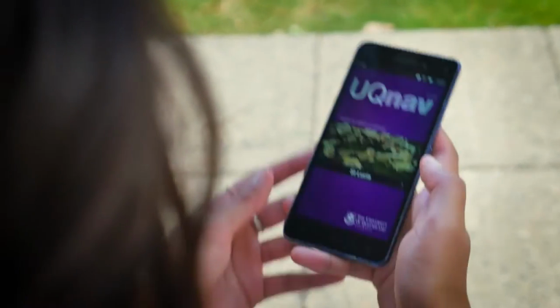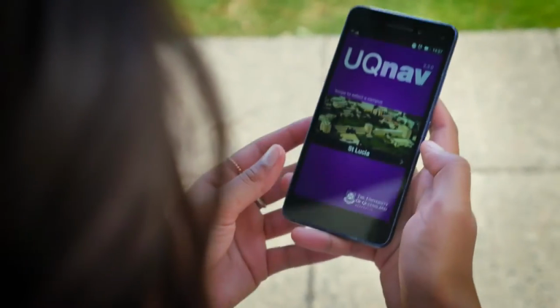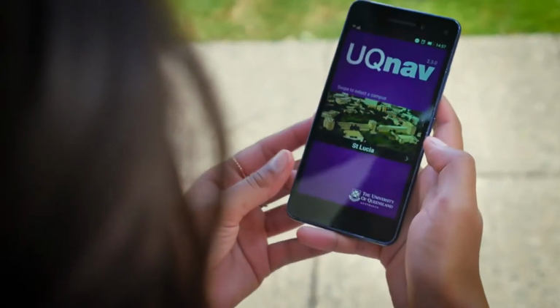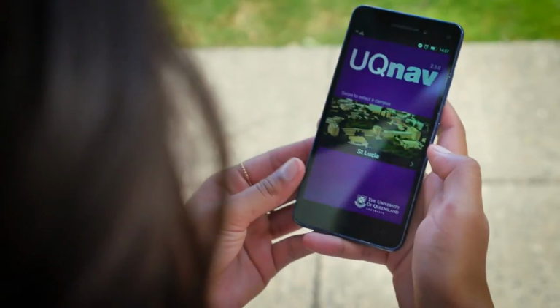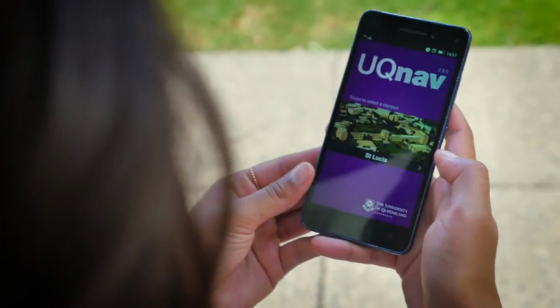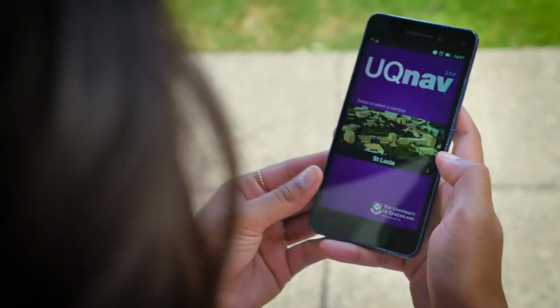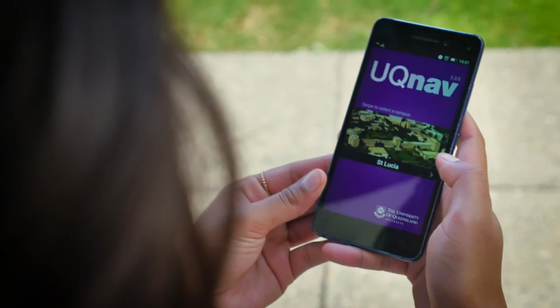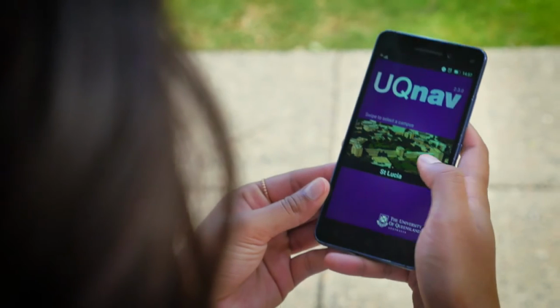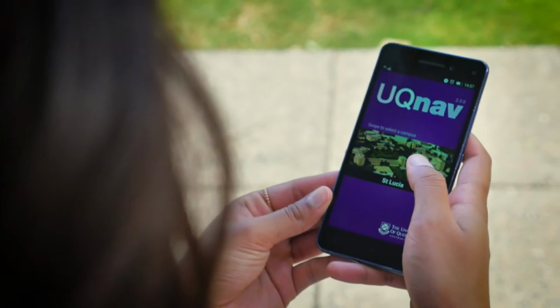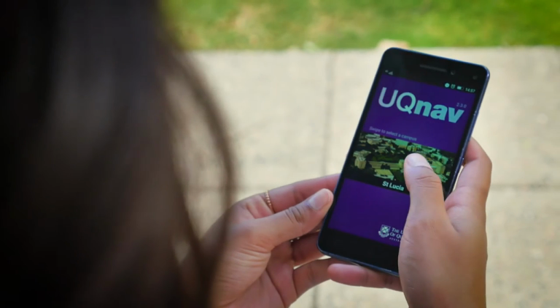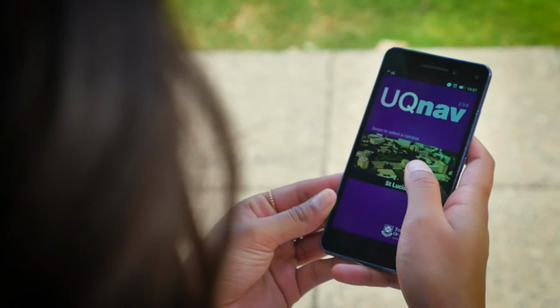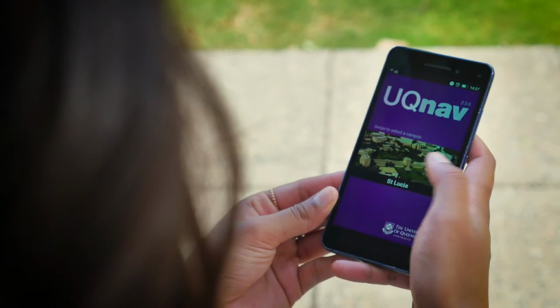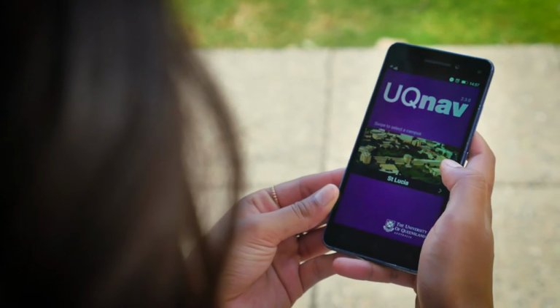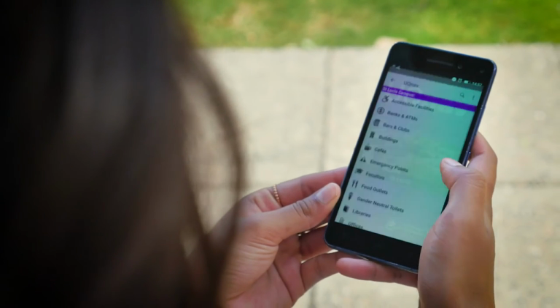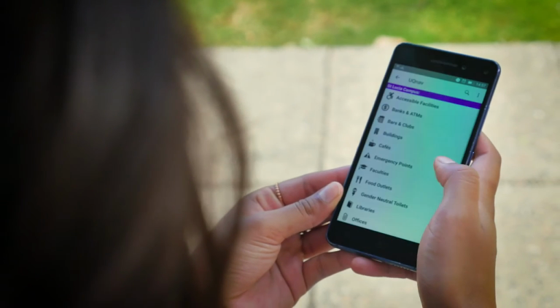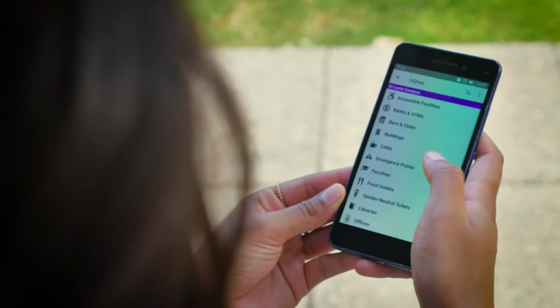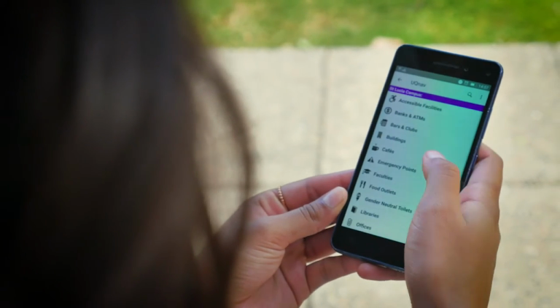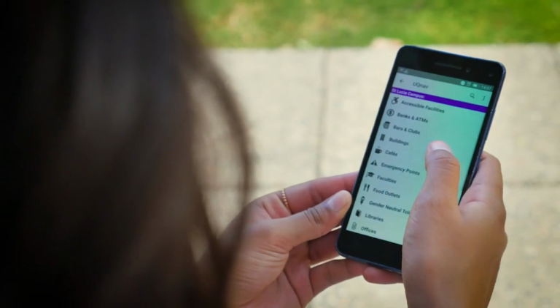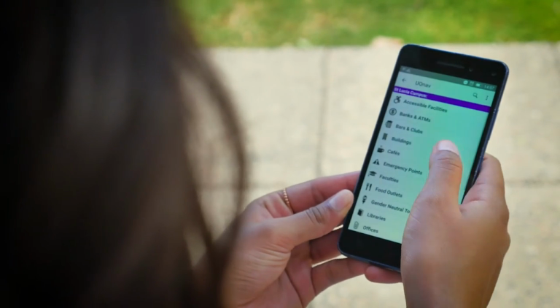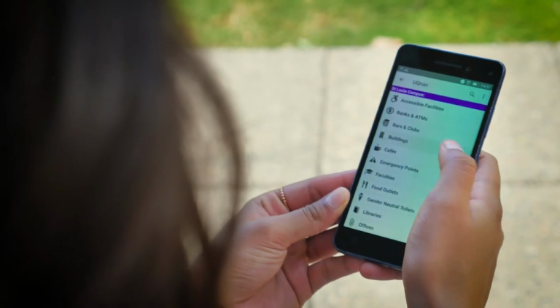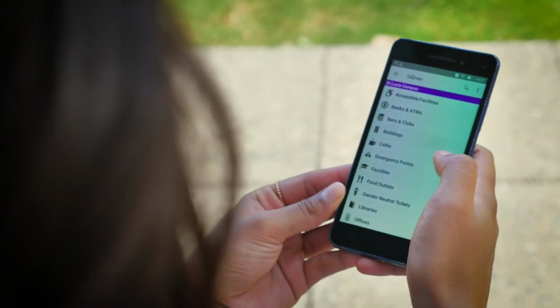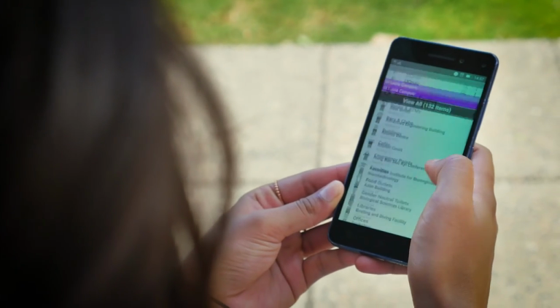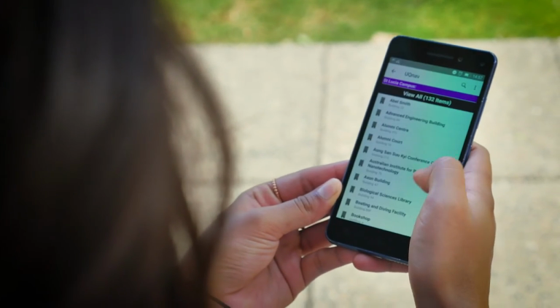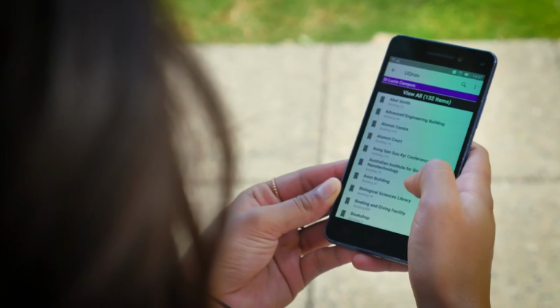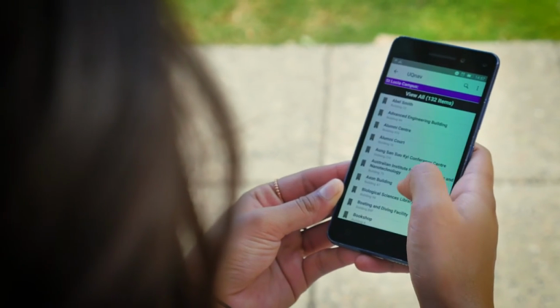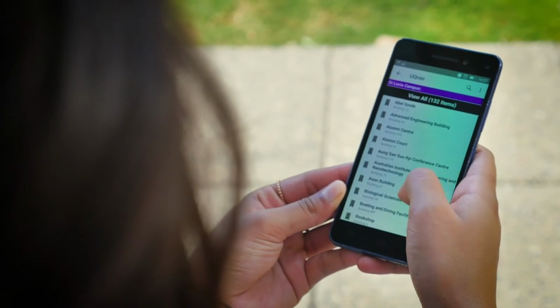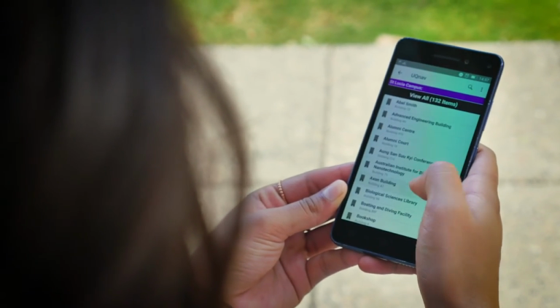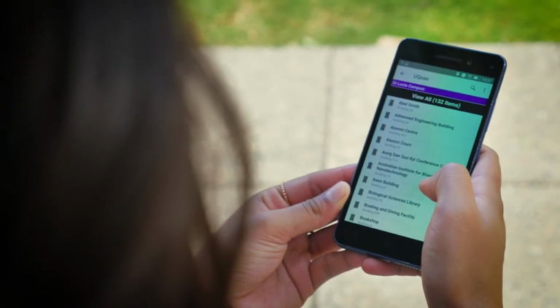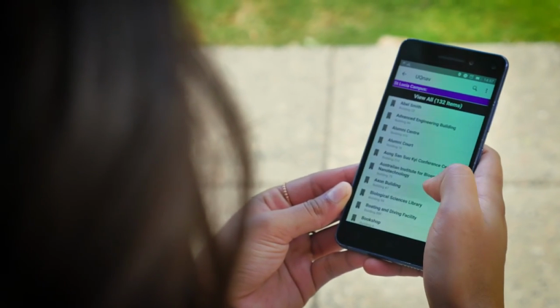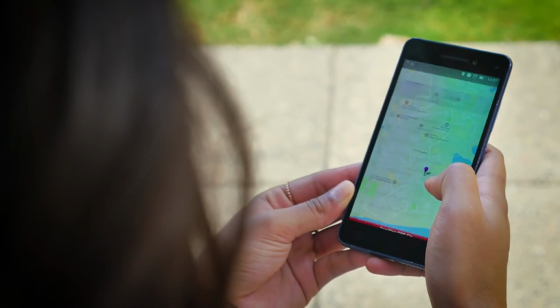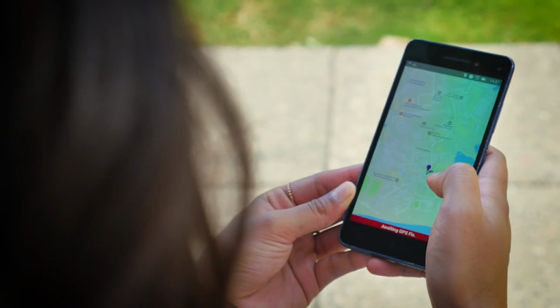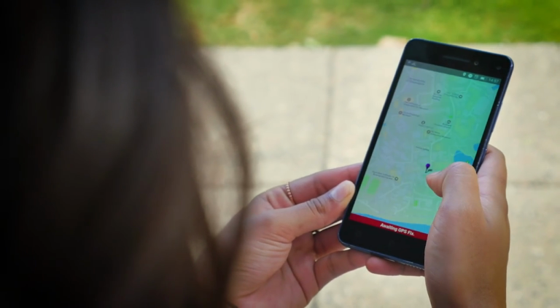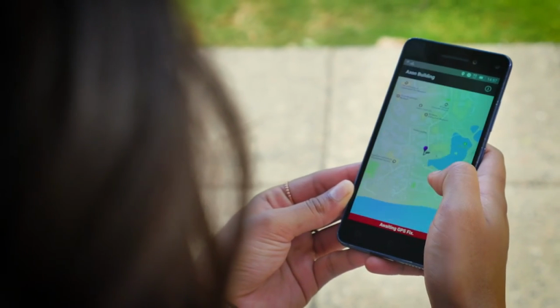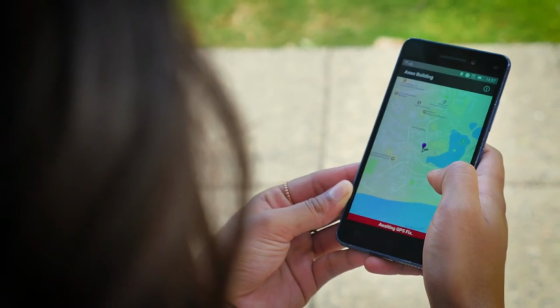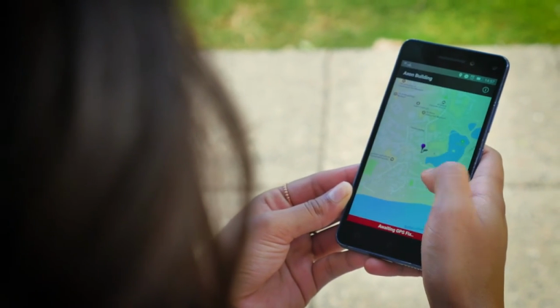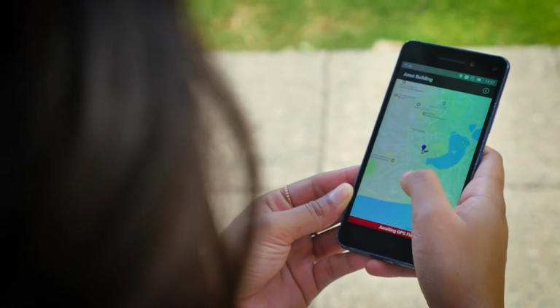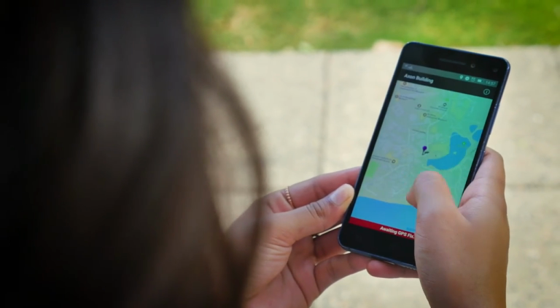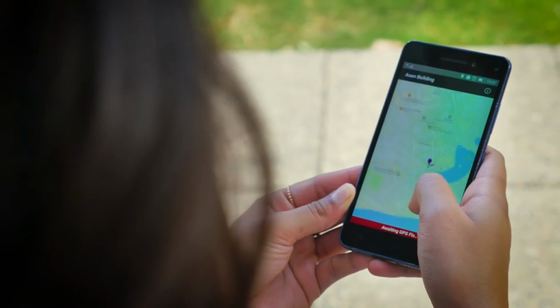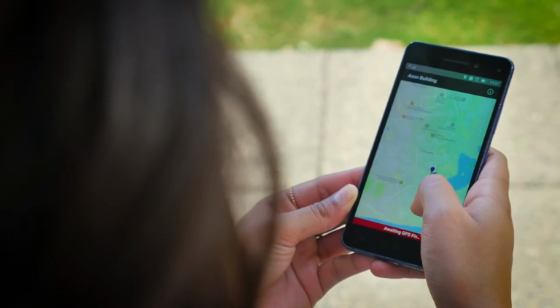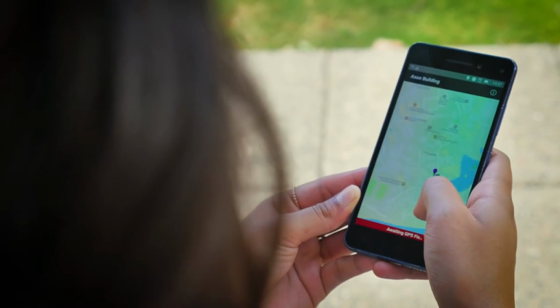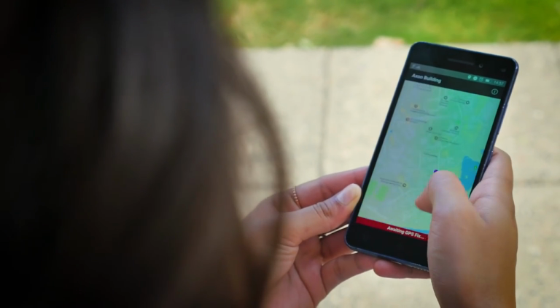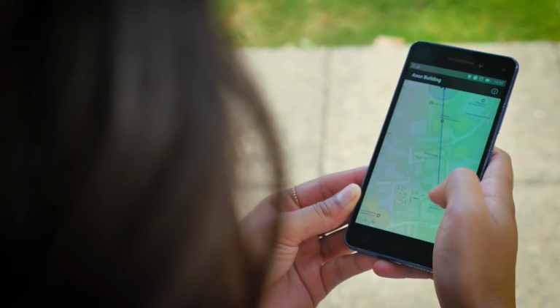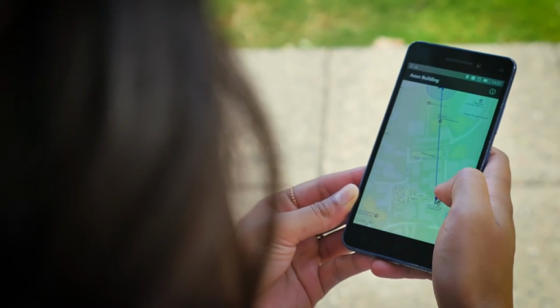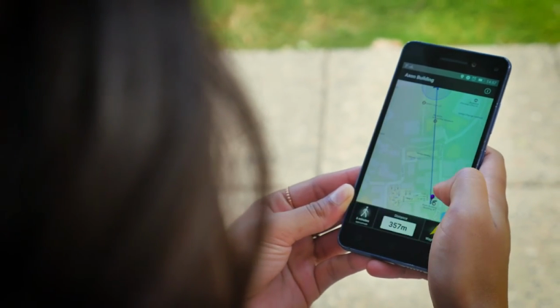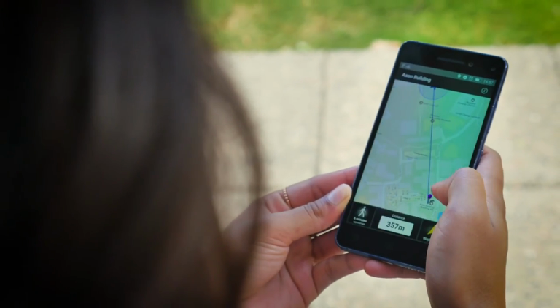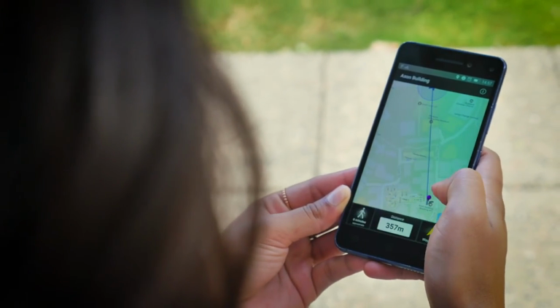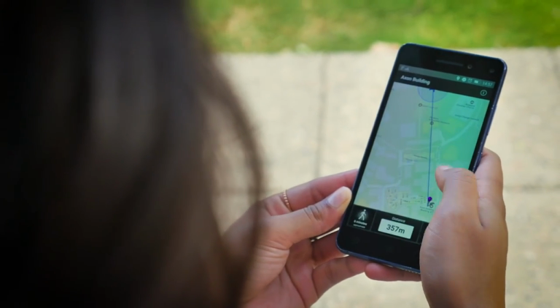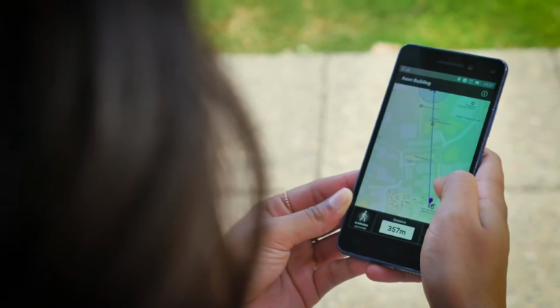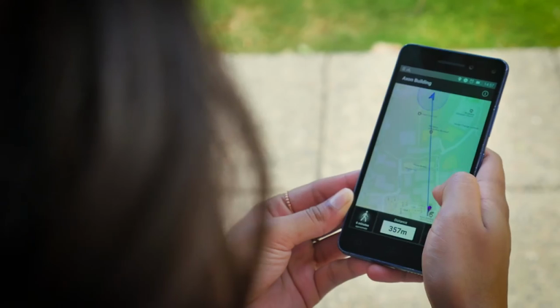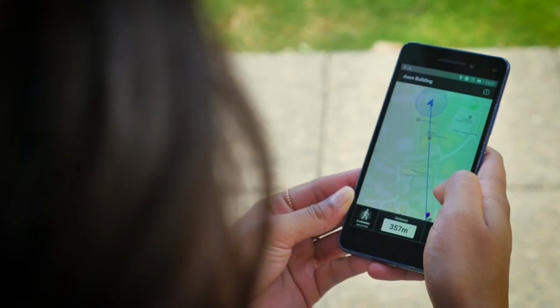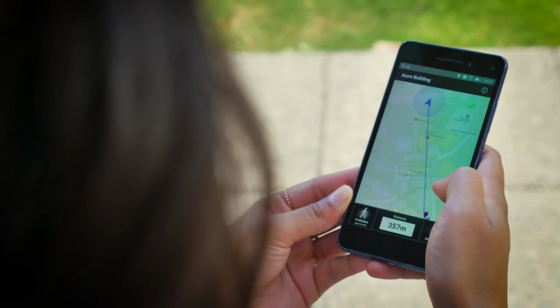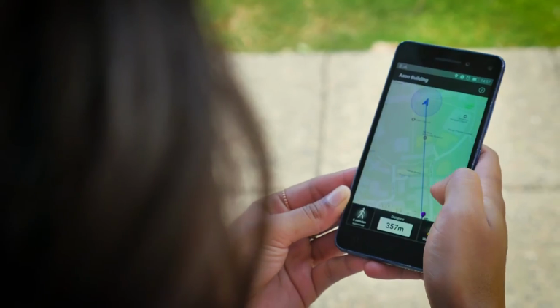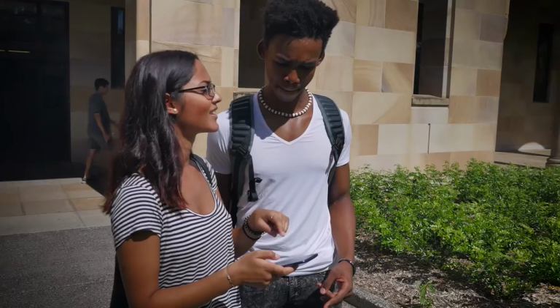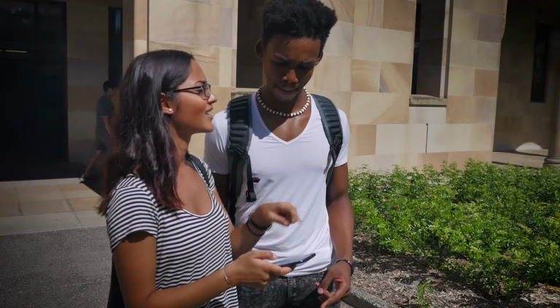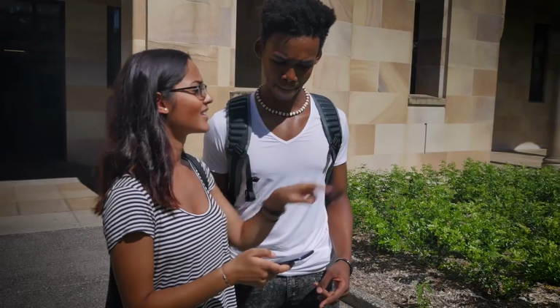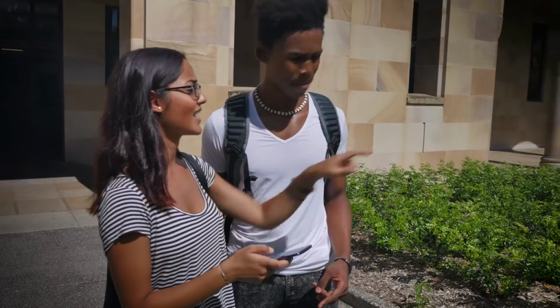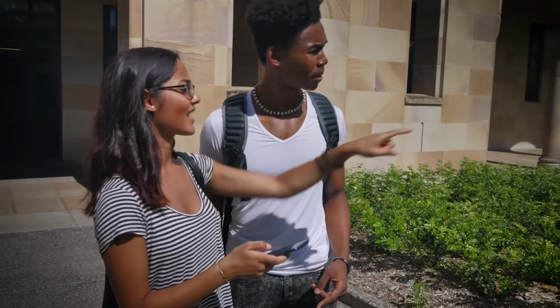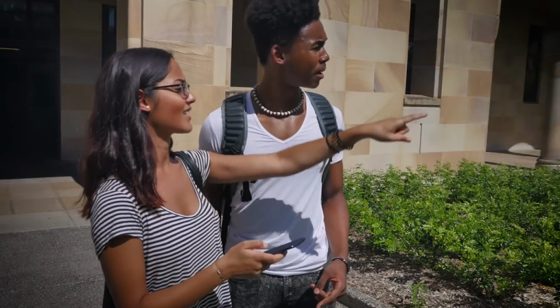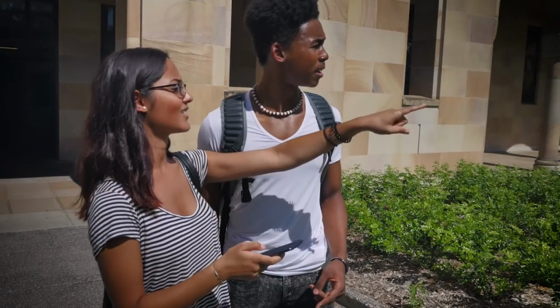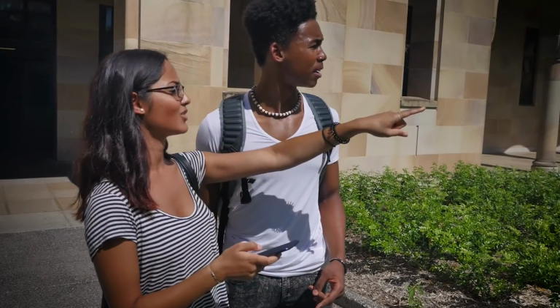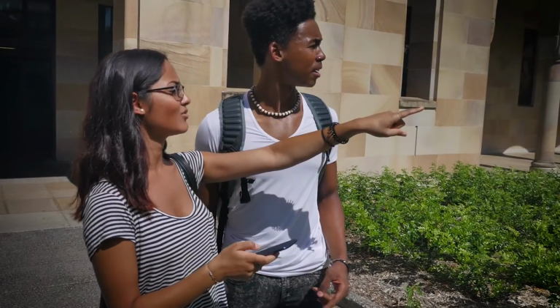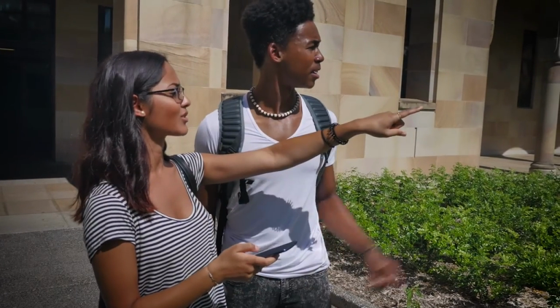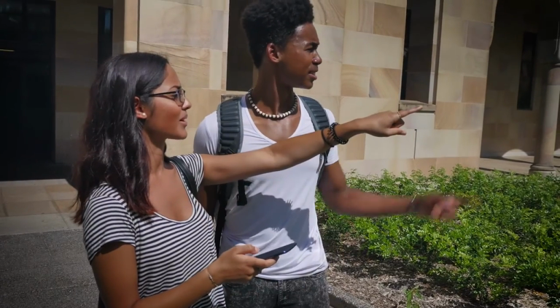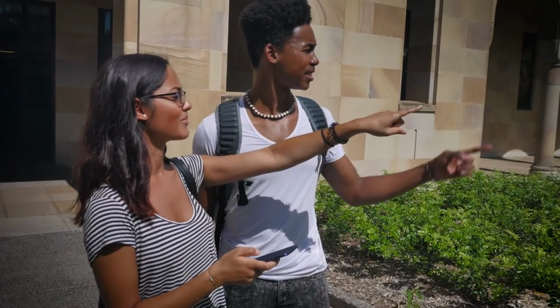Also, knowing your way around campus is super important. From coffee to classes, get the UQ Nav app. It's free and everyone uses it.